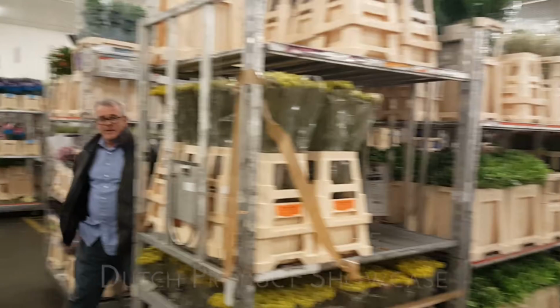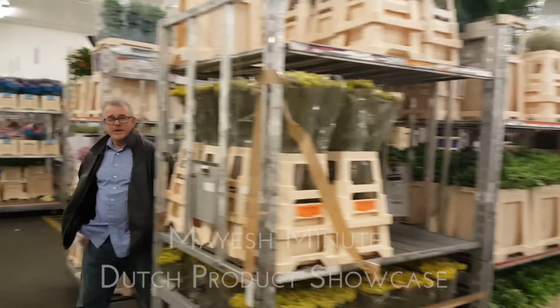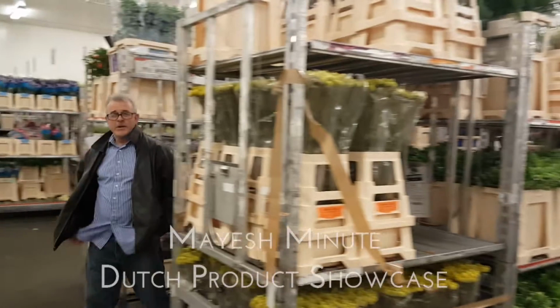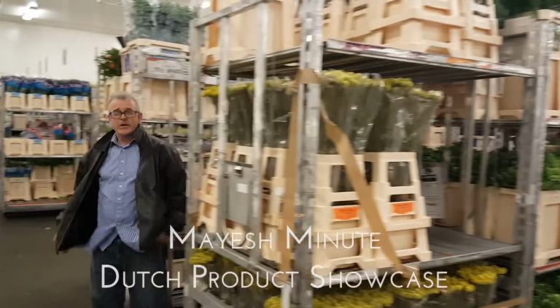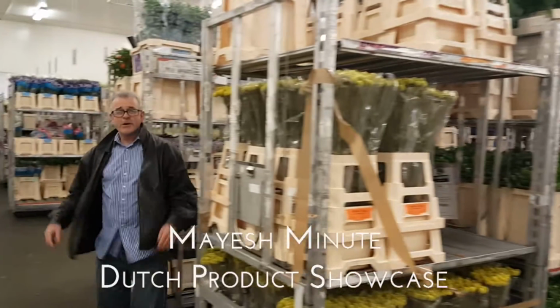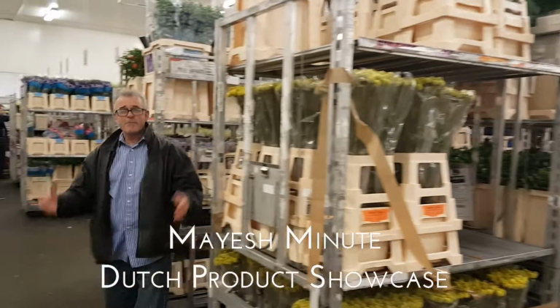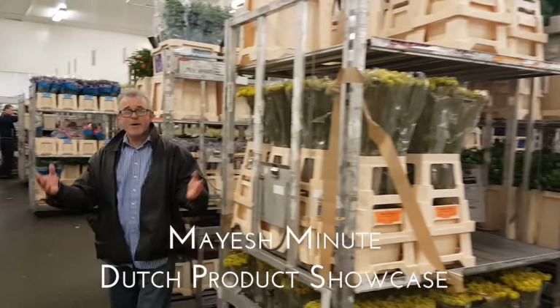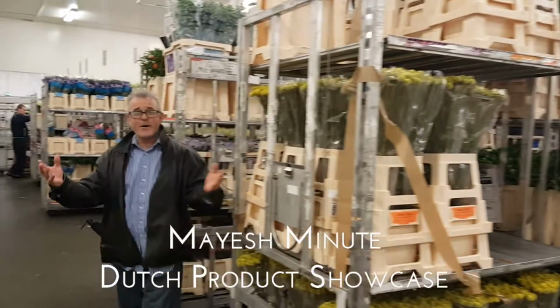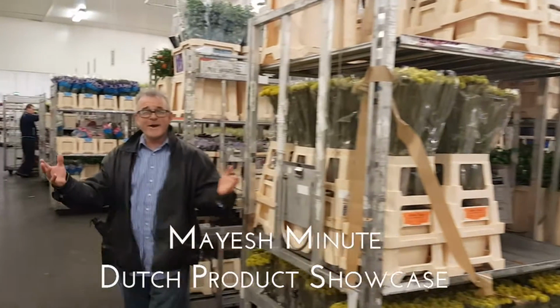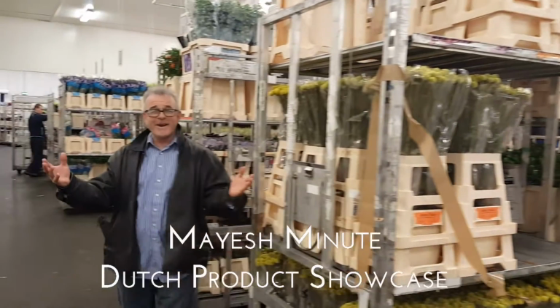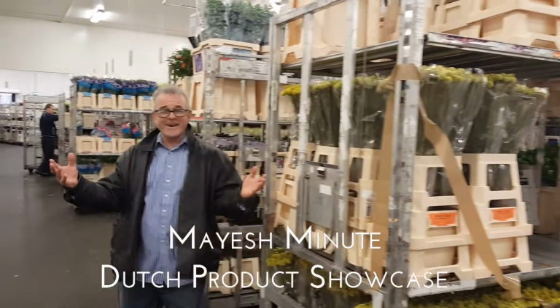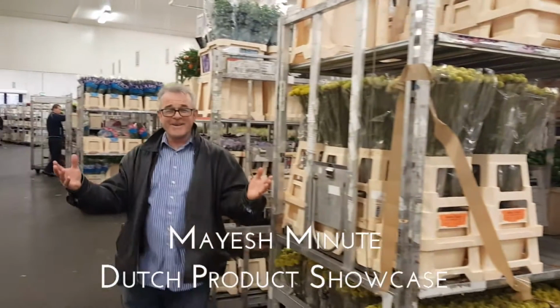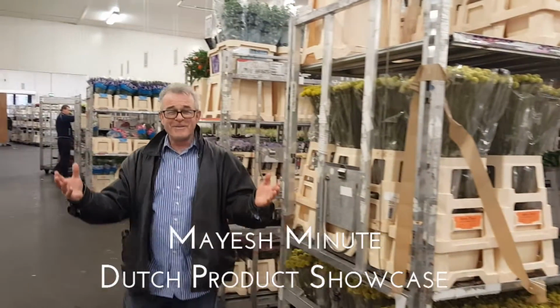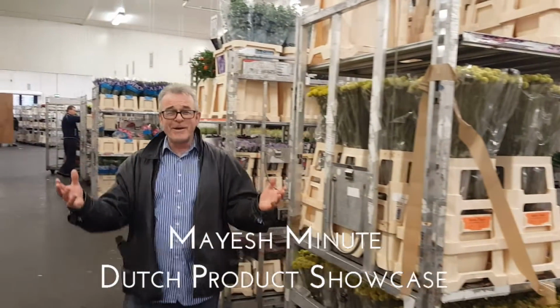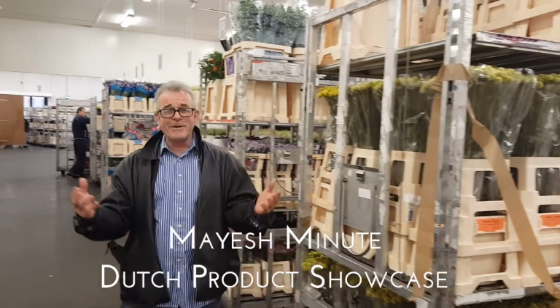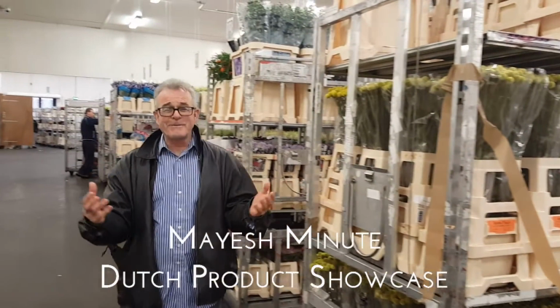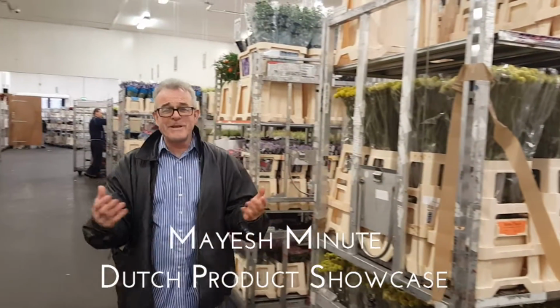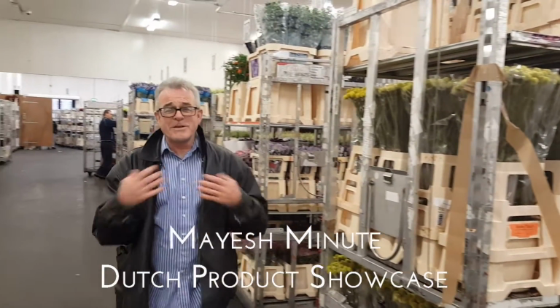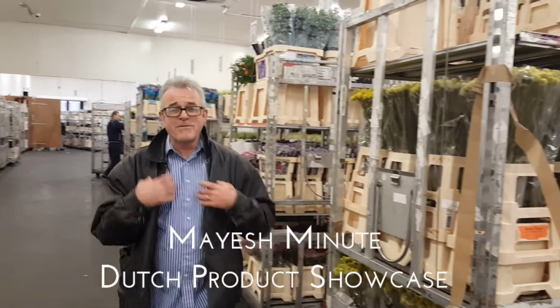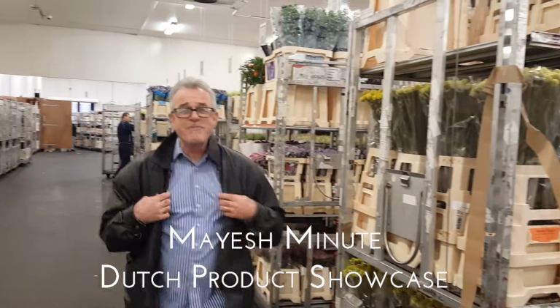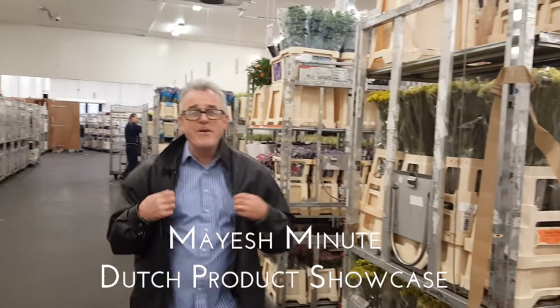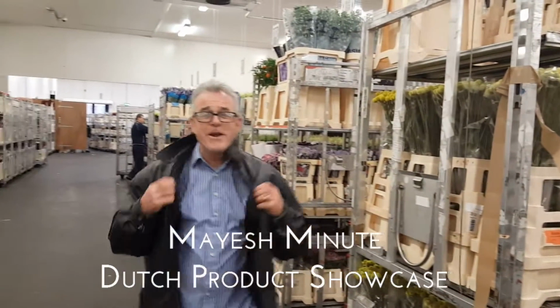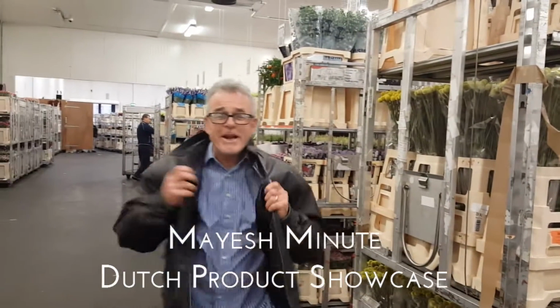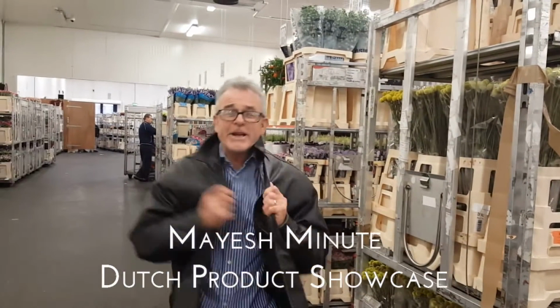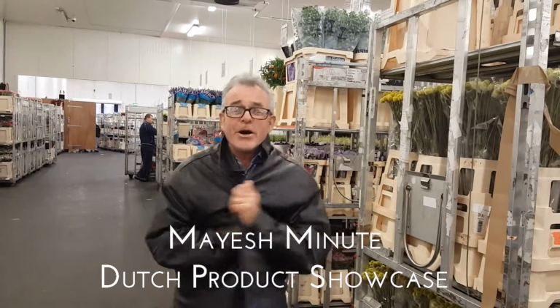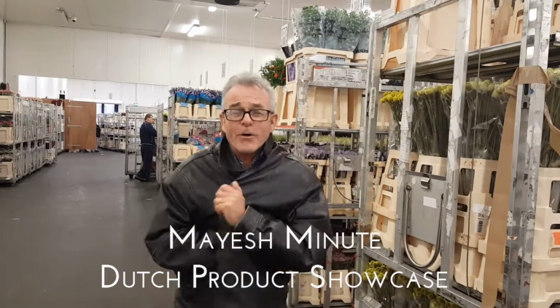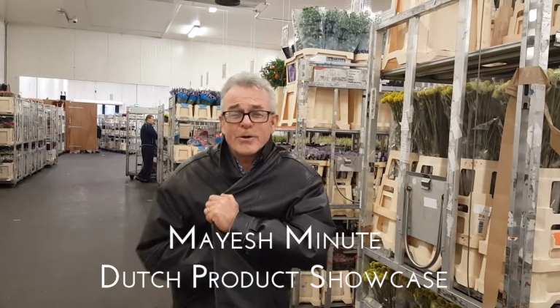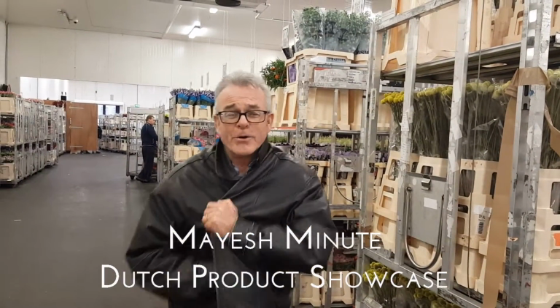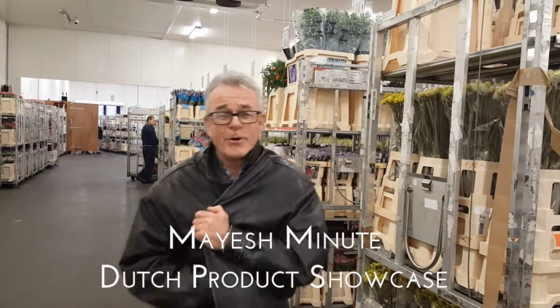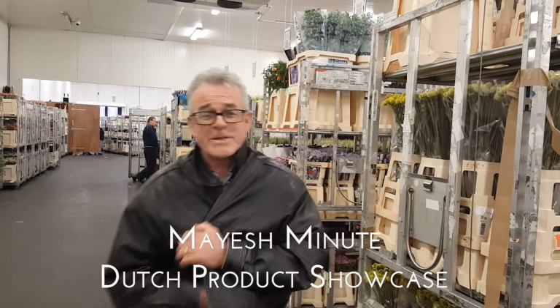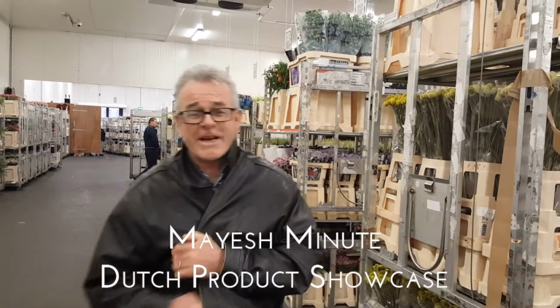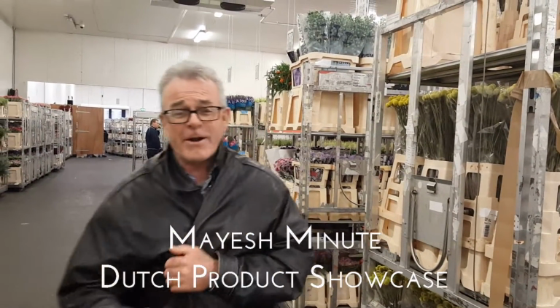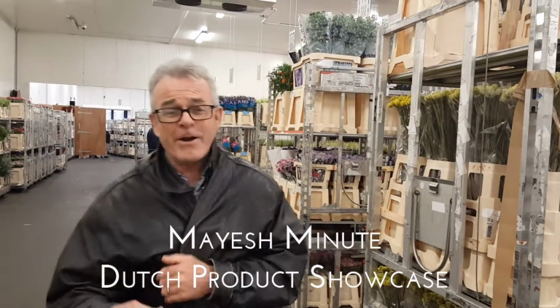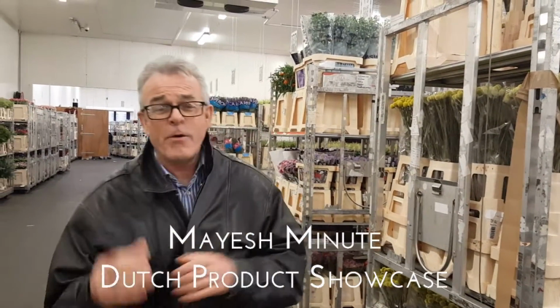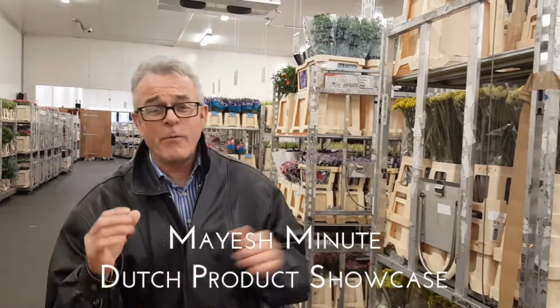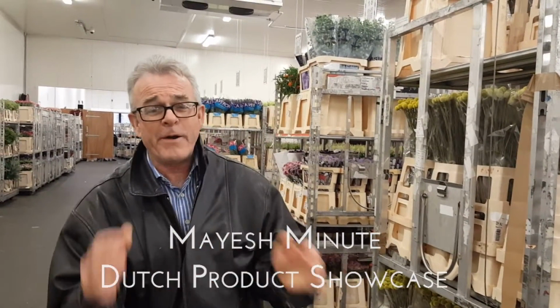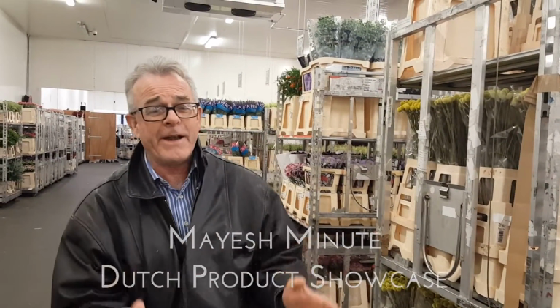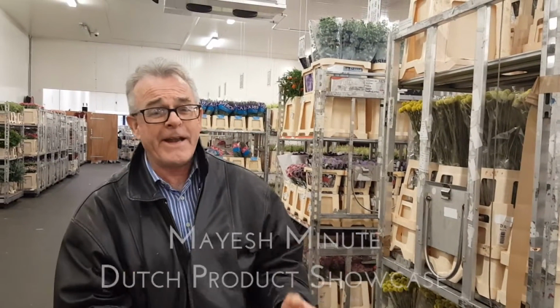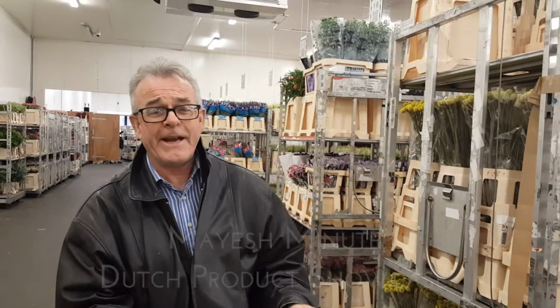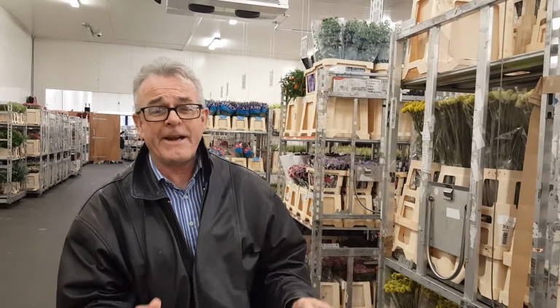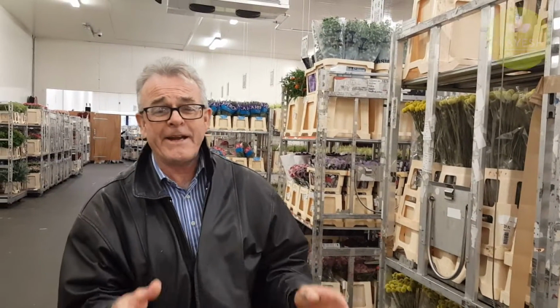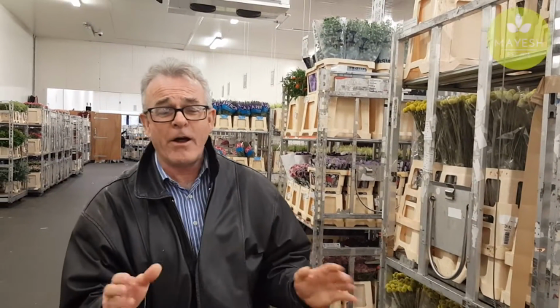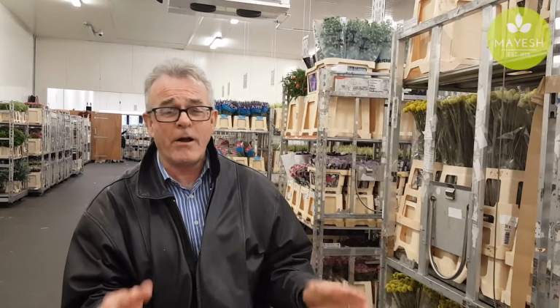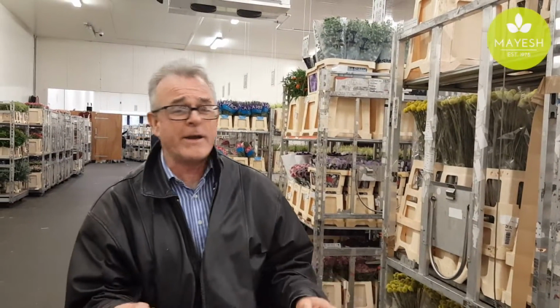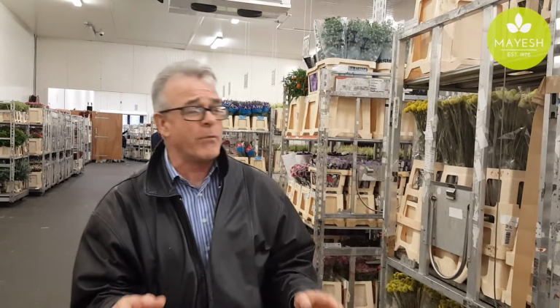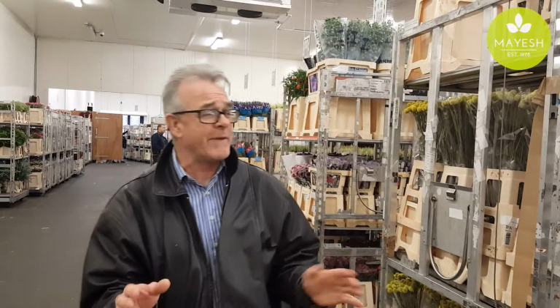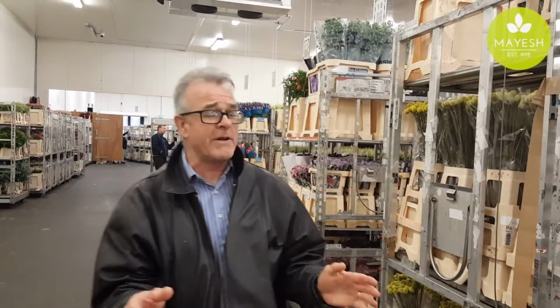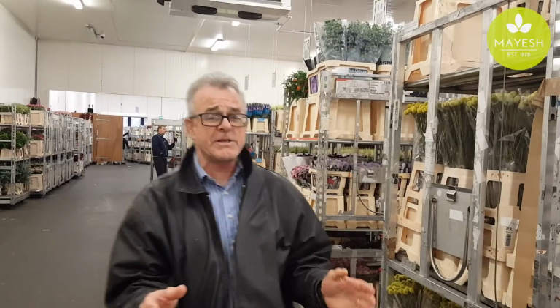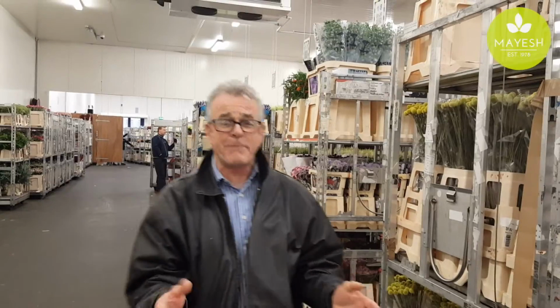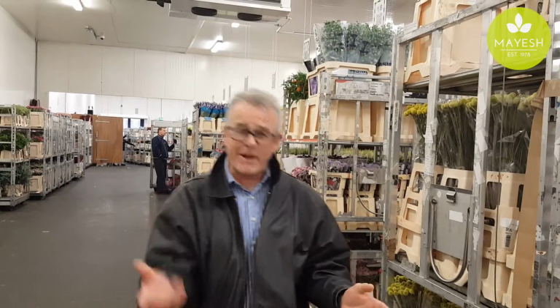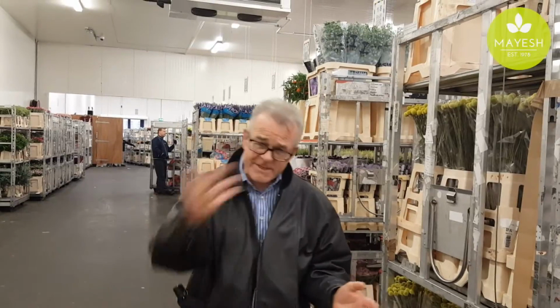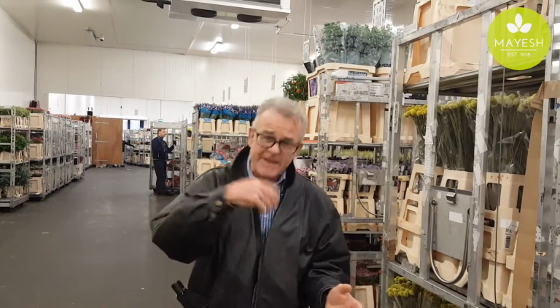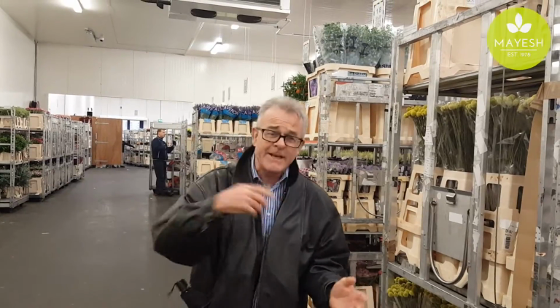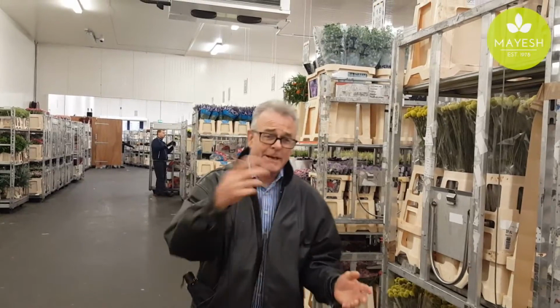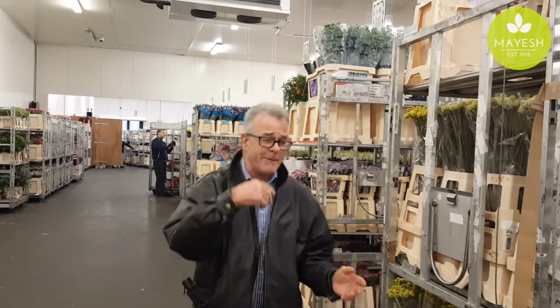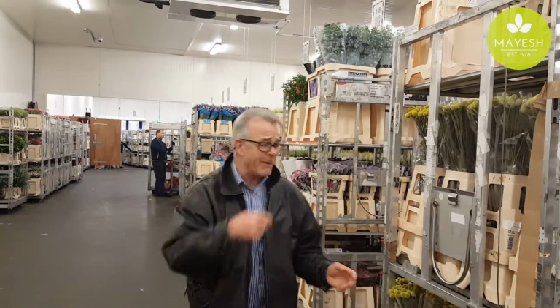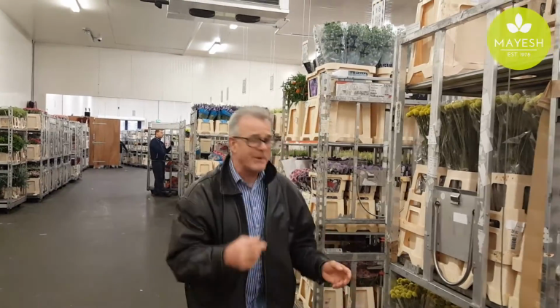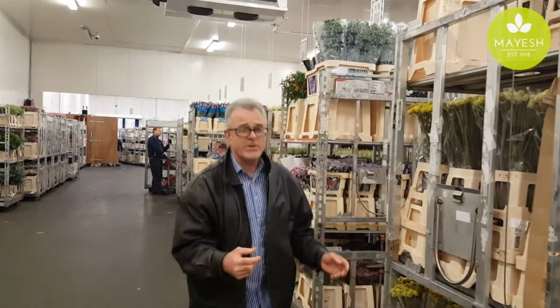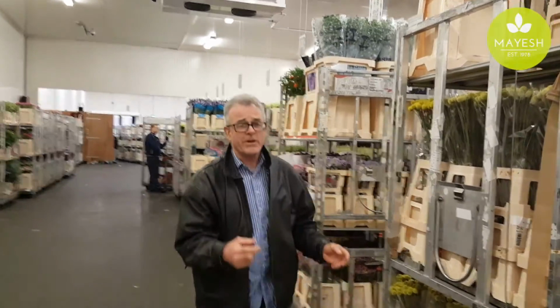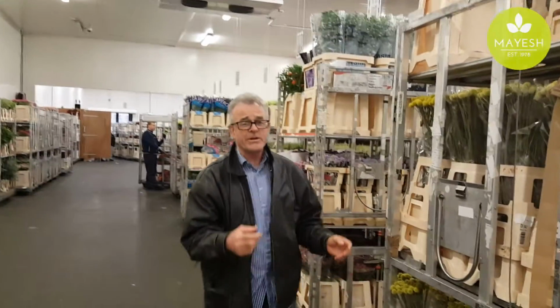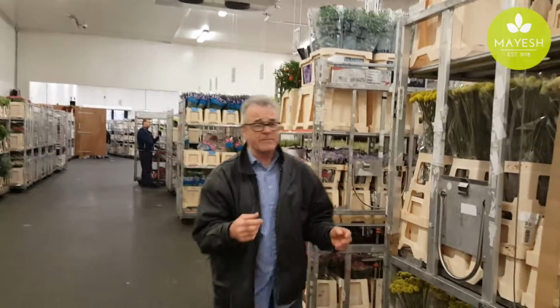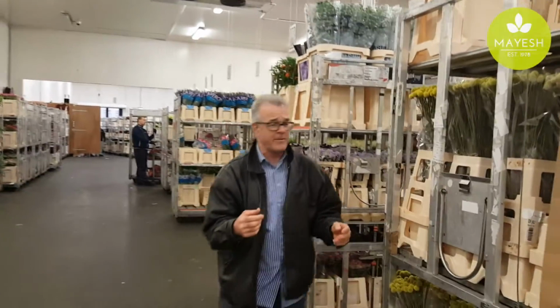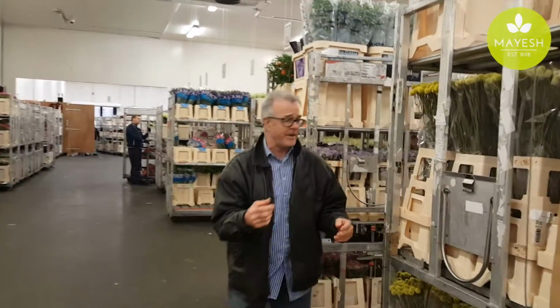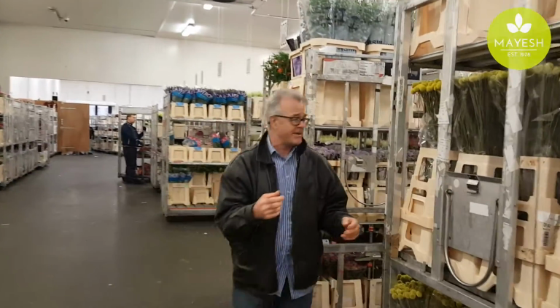Good morning. Welcome to these really cold coolers here. We're in Holland with one of my suppliers. Come here, I want to show you some things.